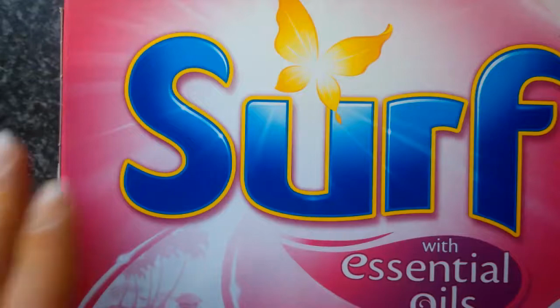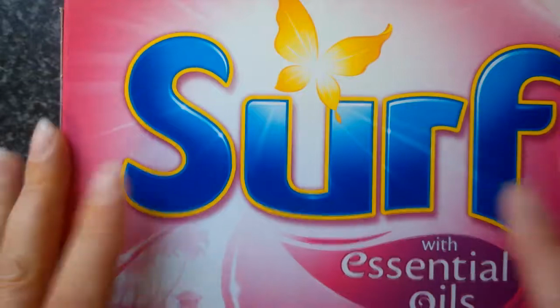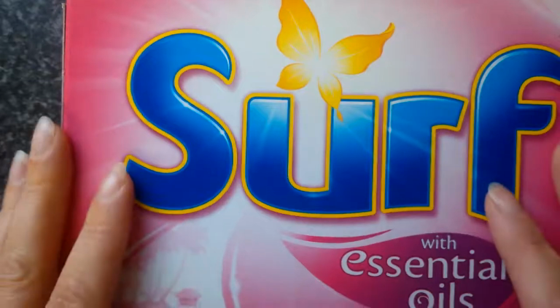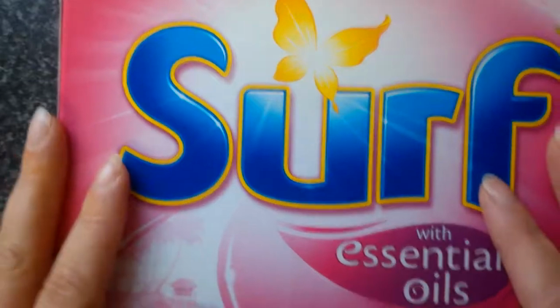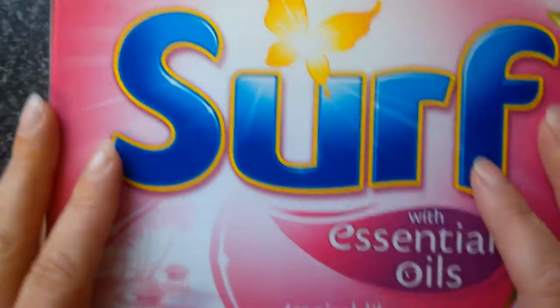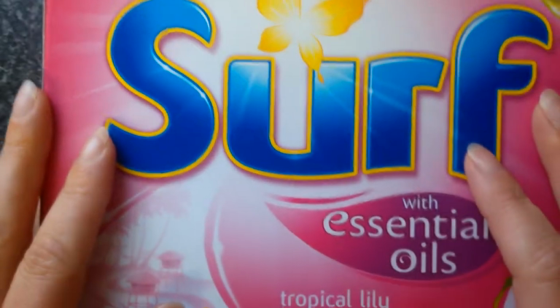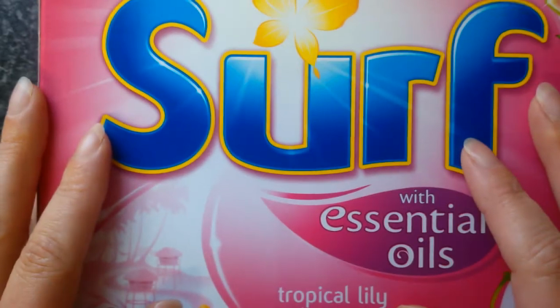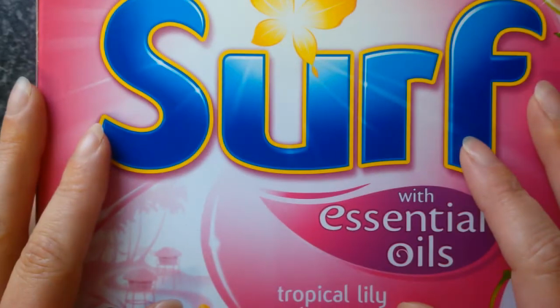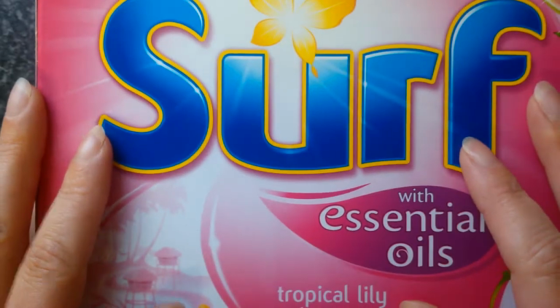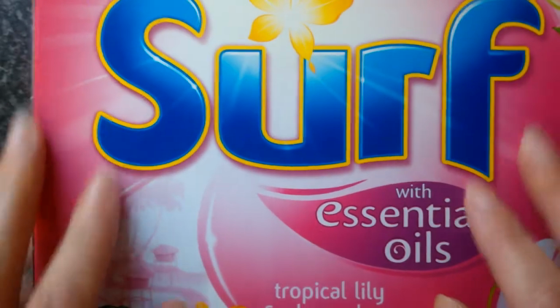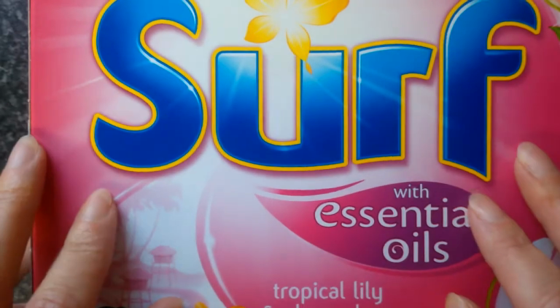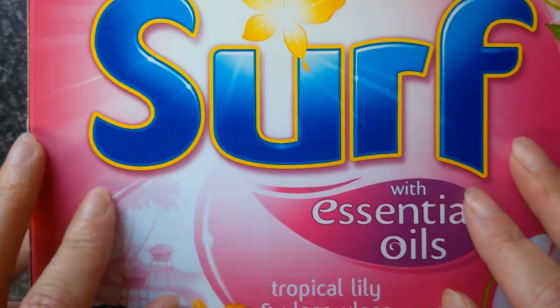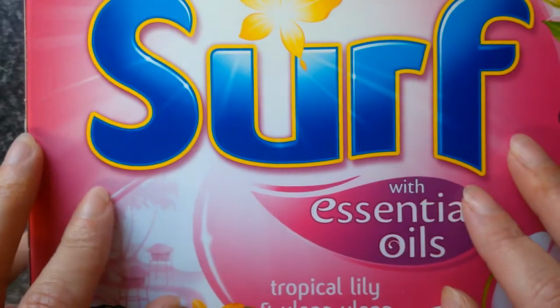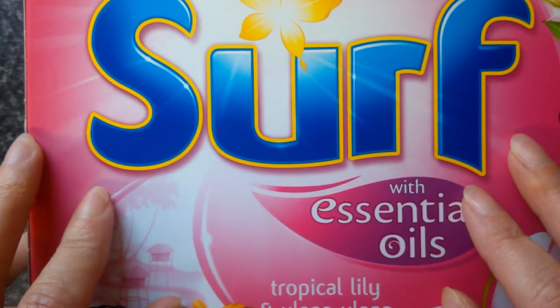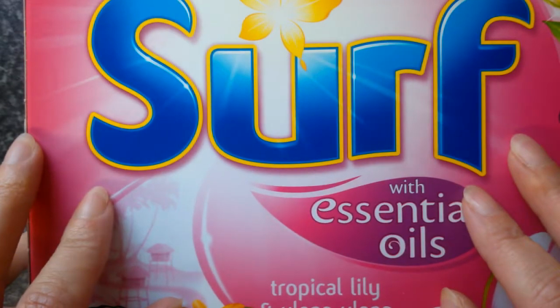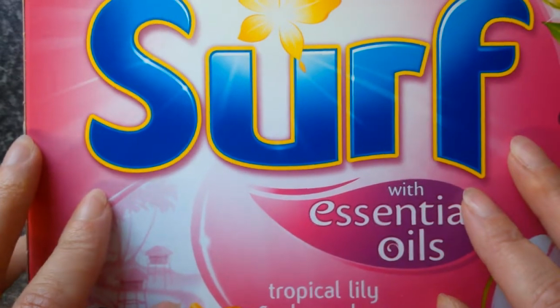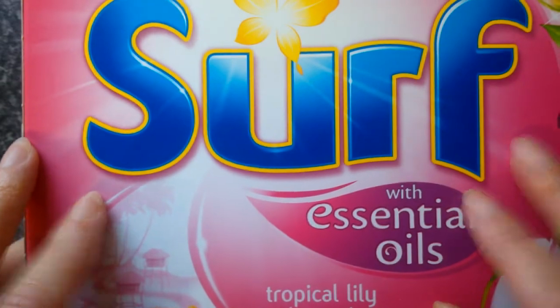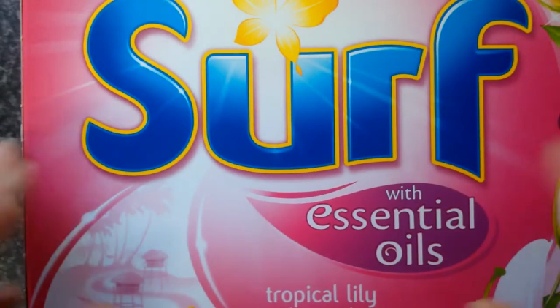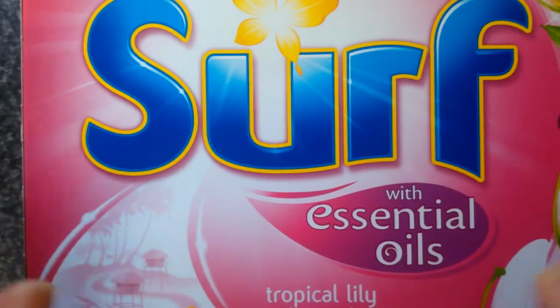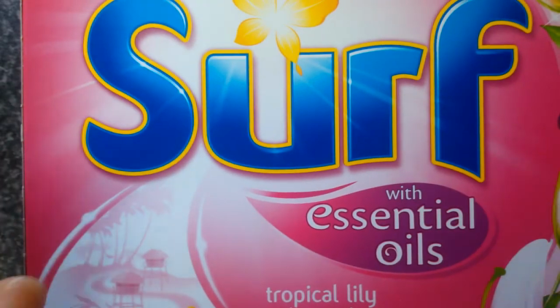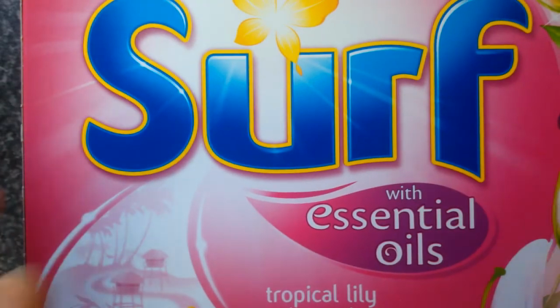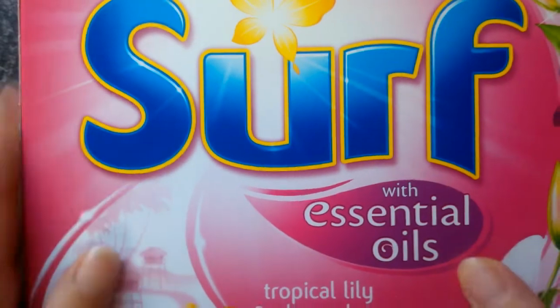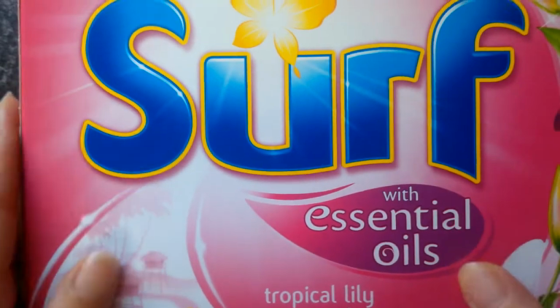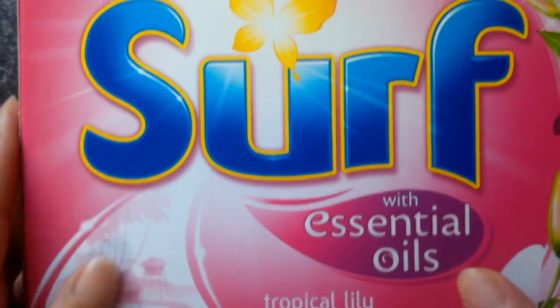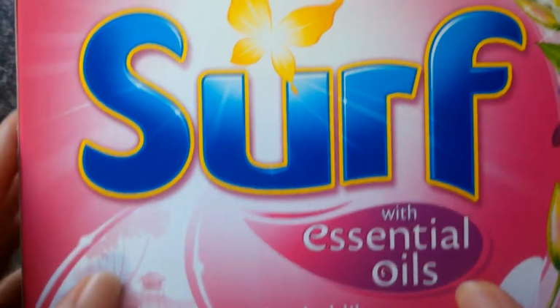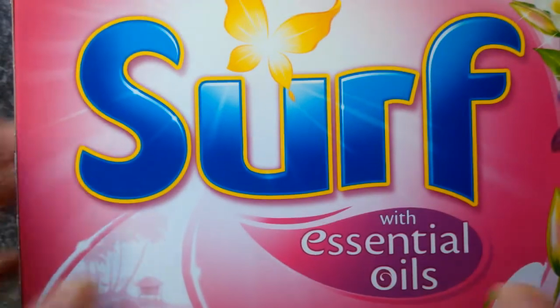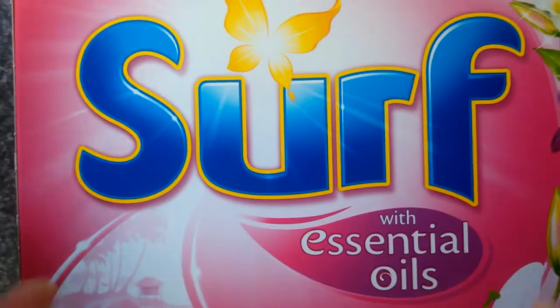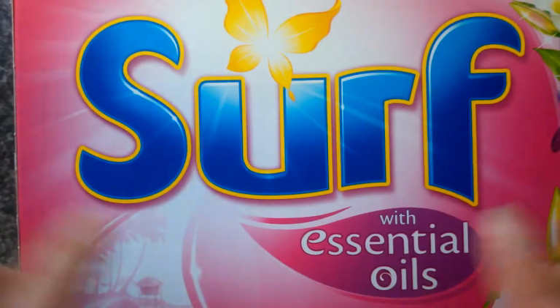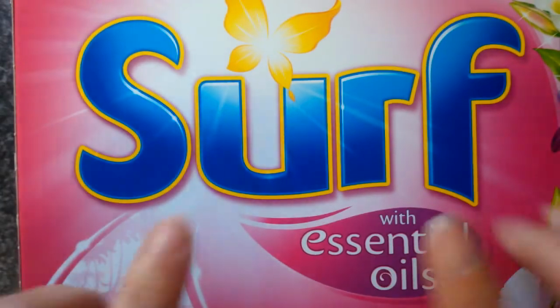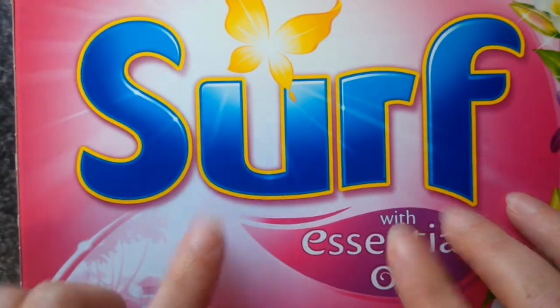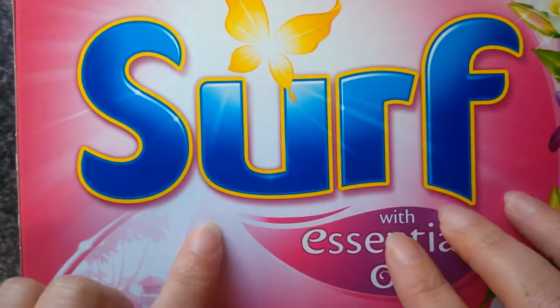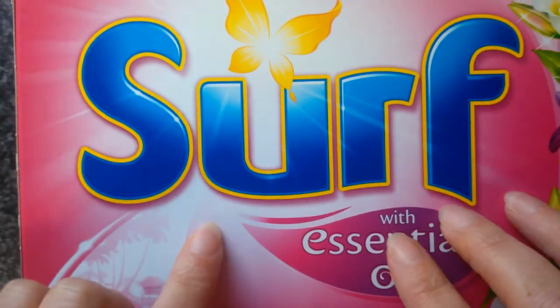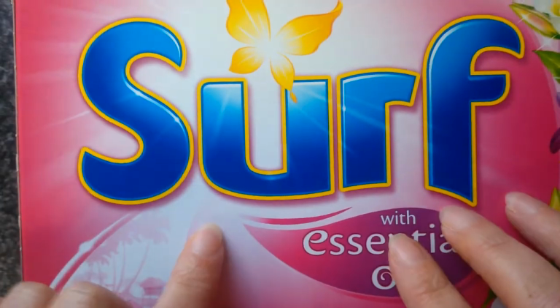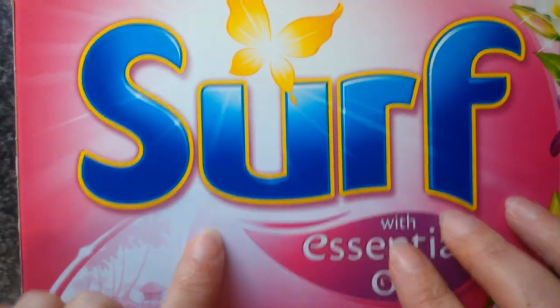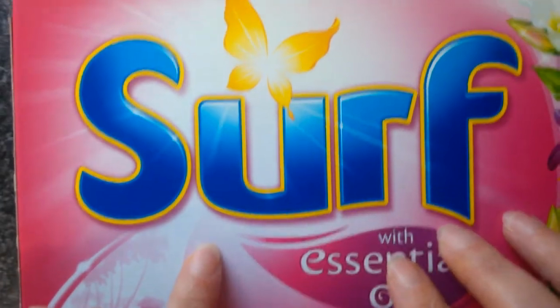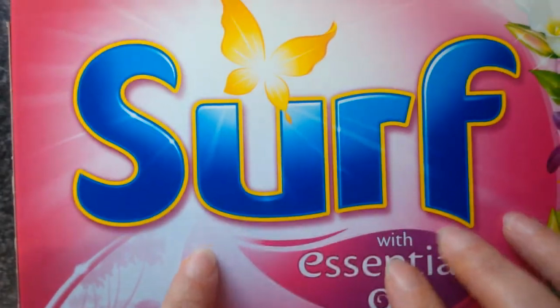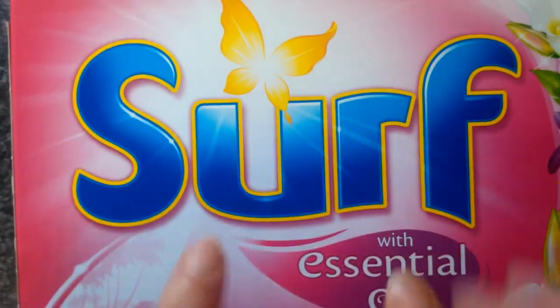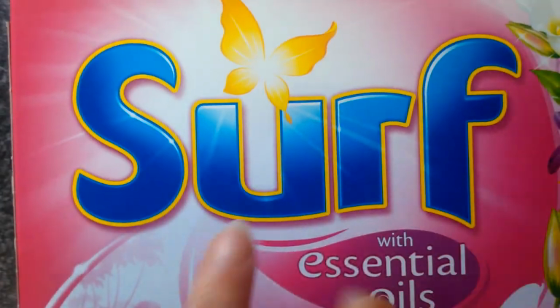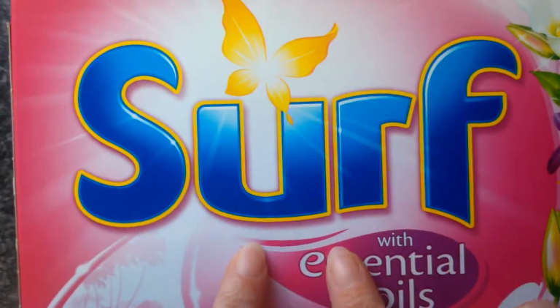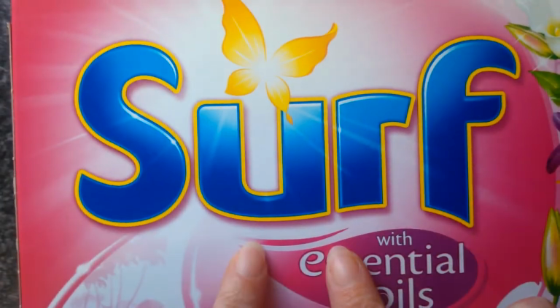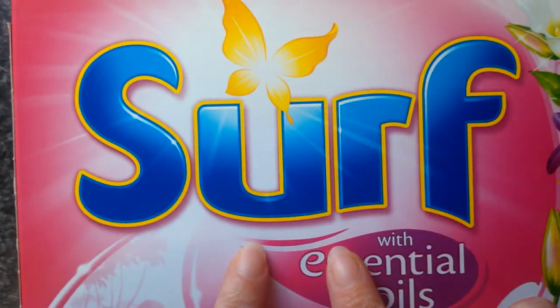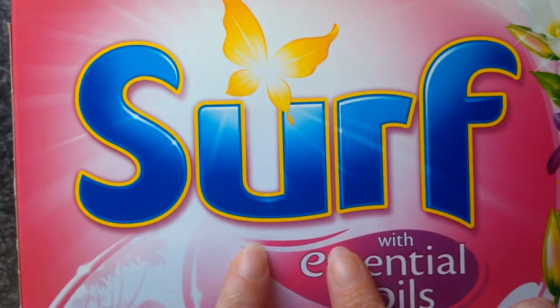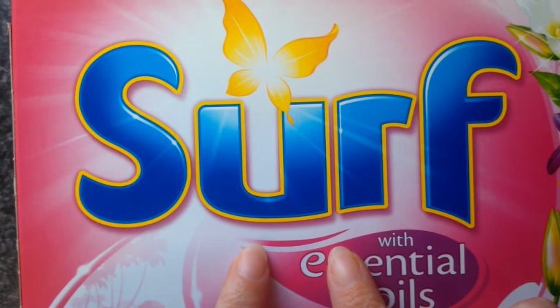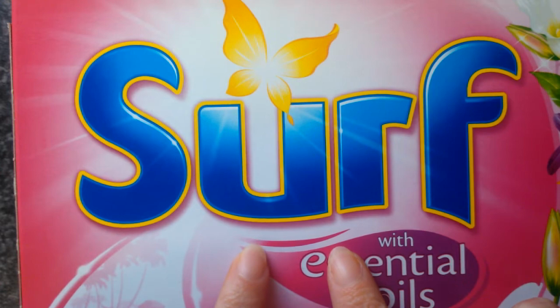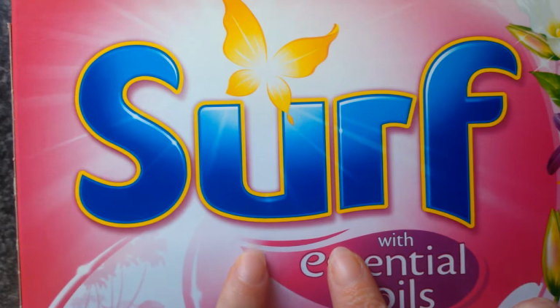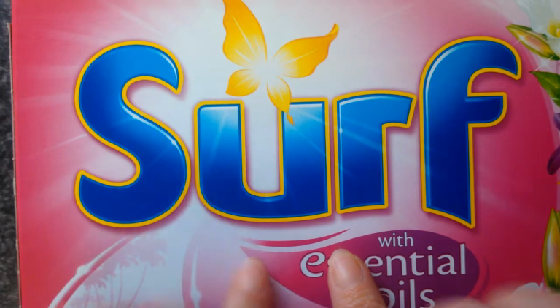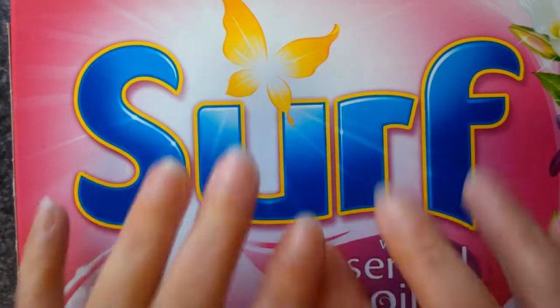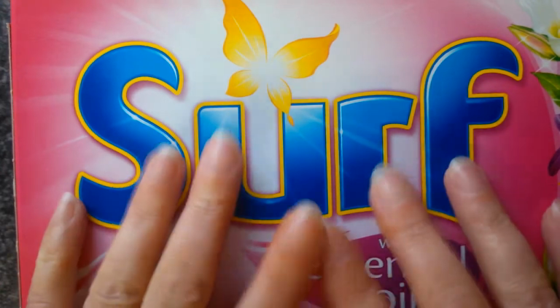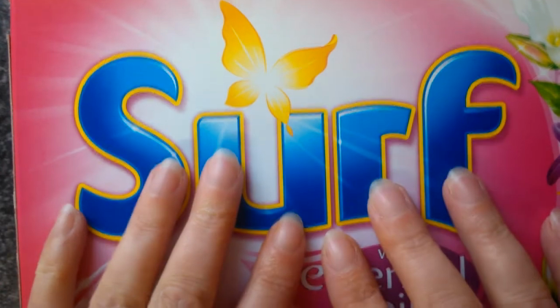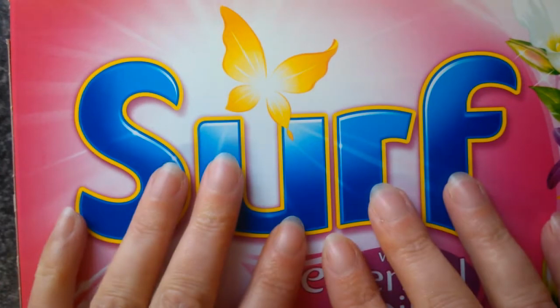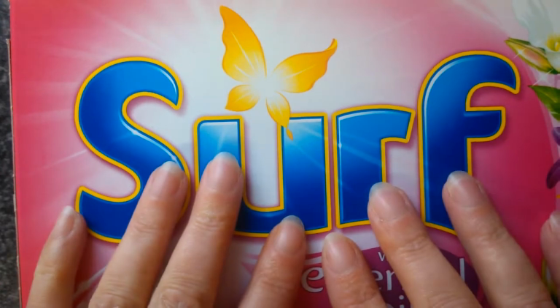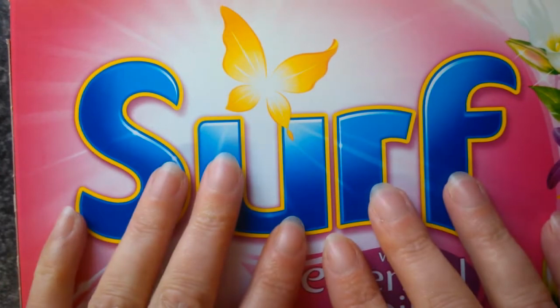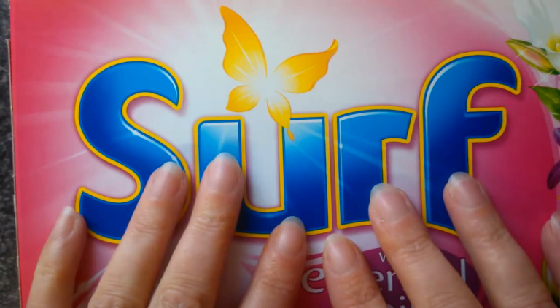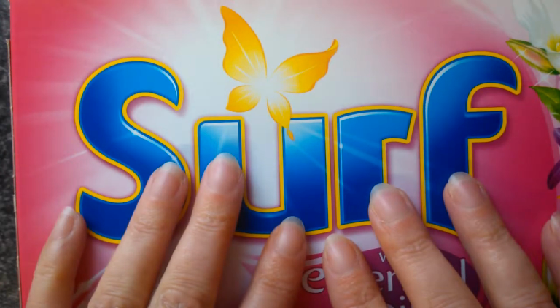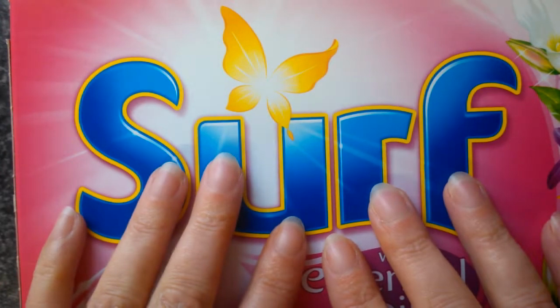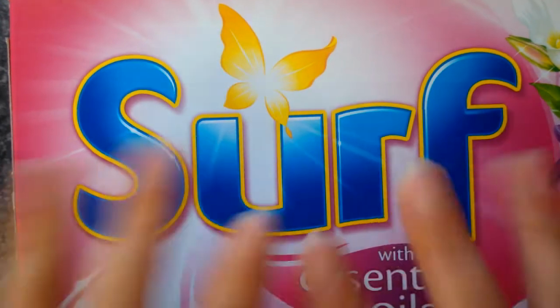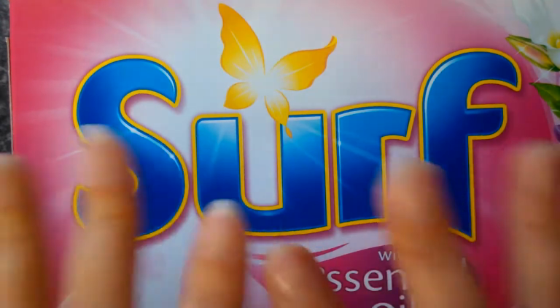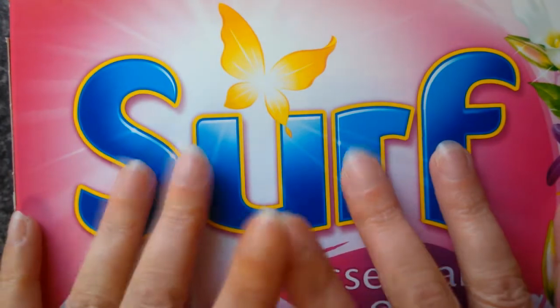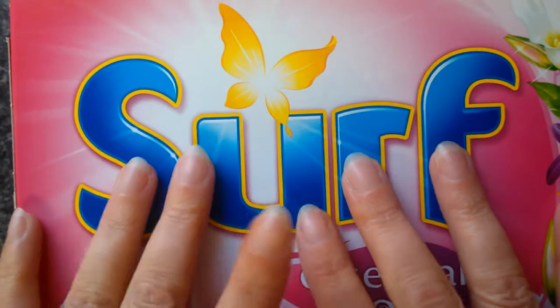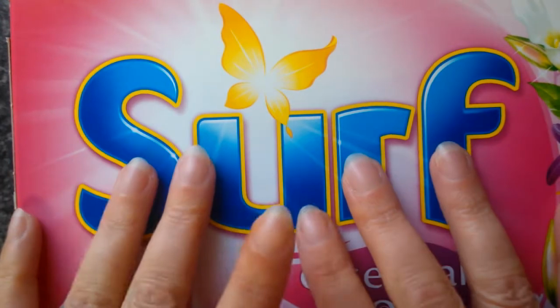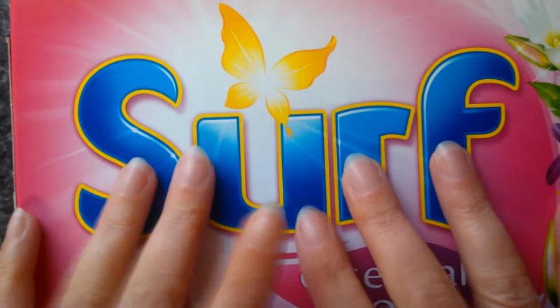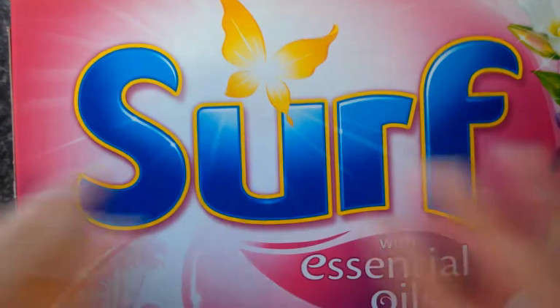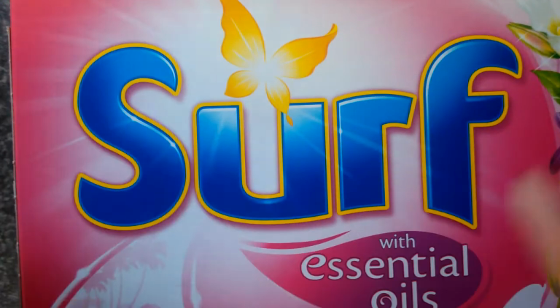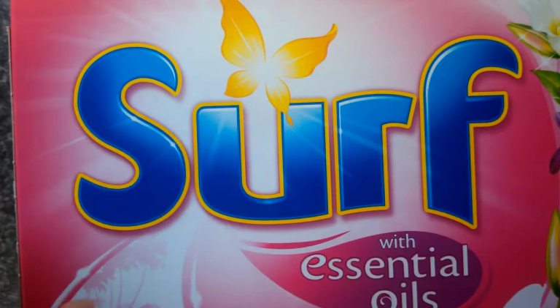Hello, I'm Karen and I own the Cake Tower, and today I'm going to do an update on the Surf Wash Powder Box where I cut my hand.